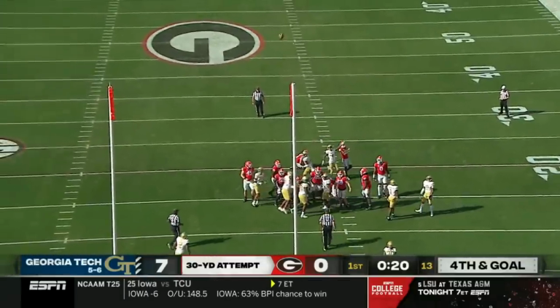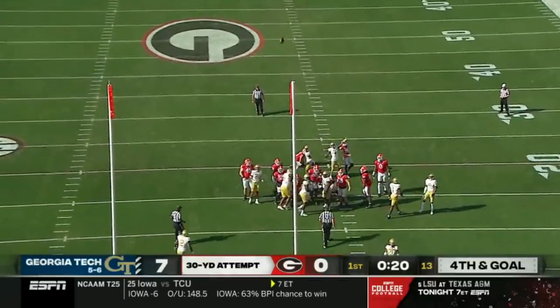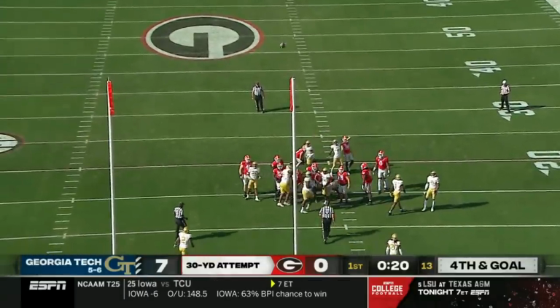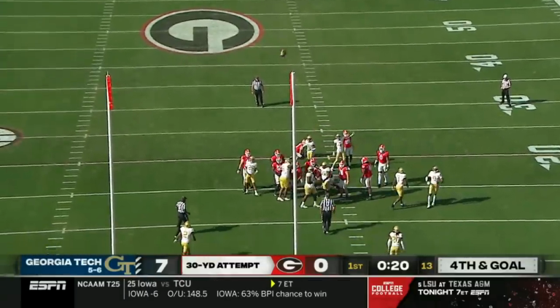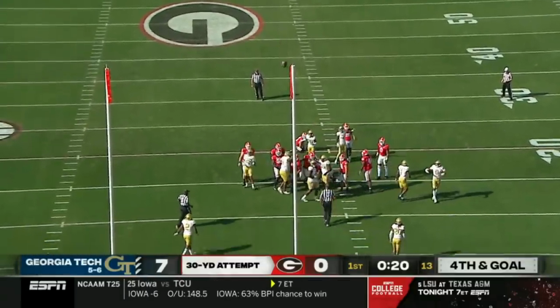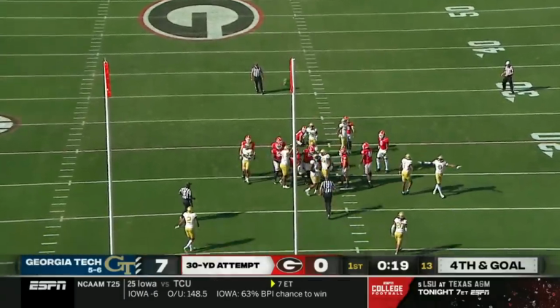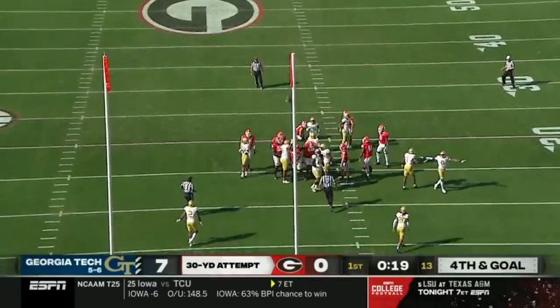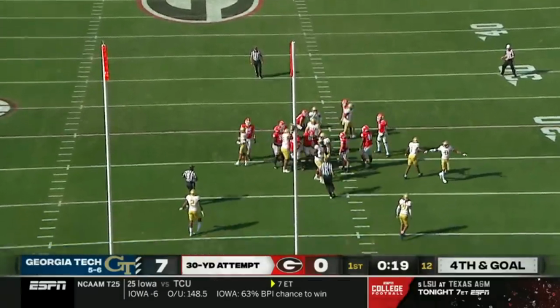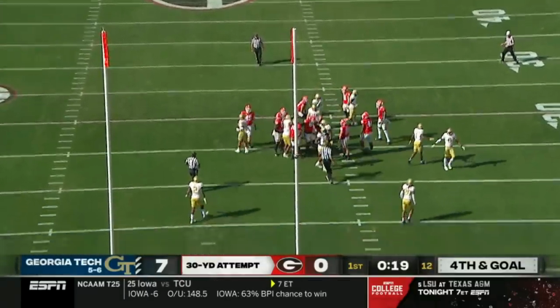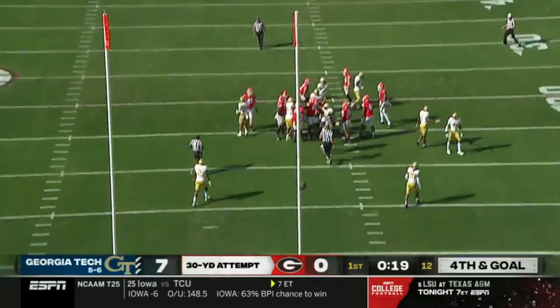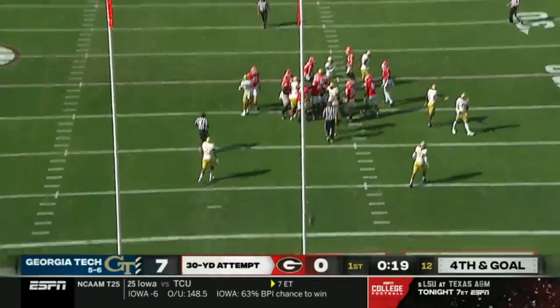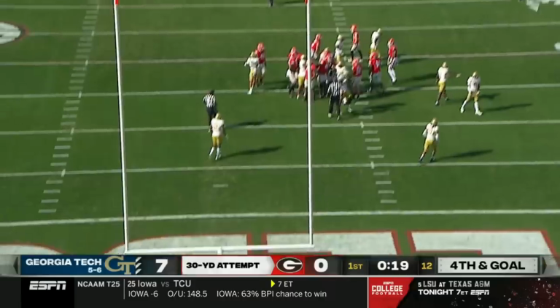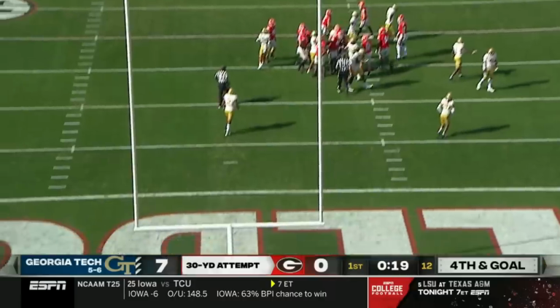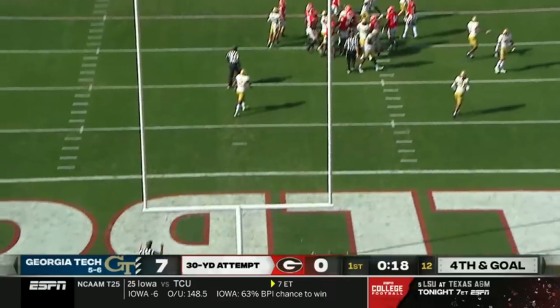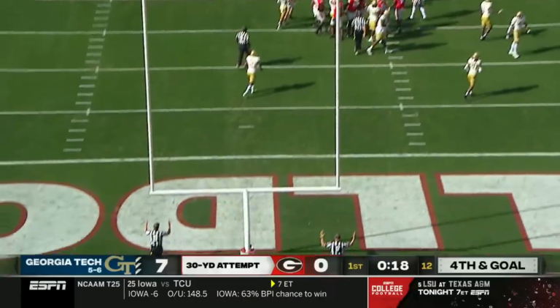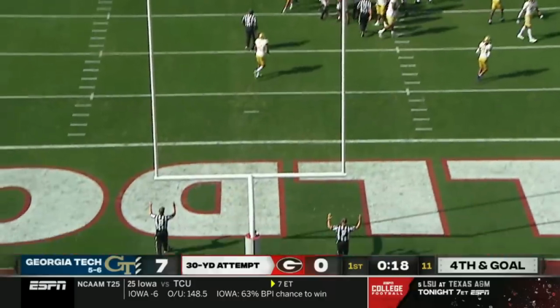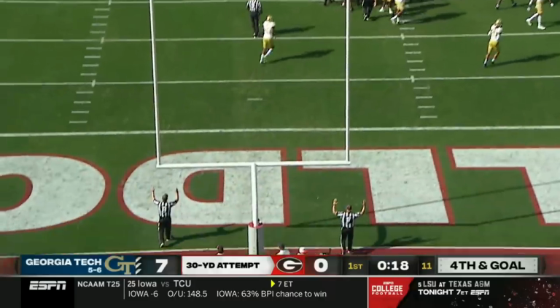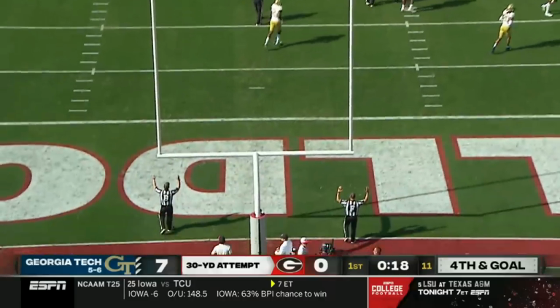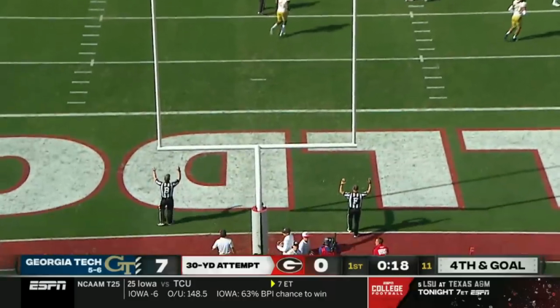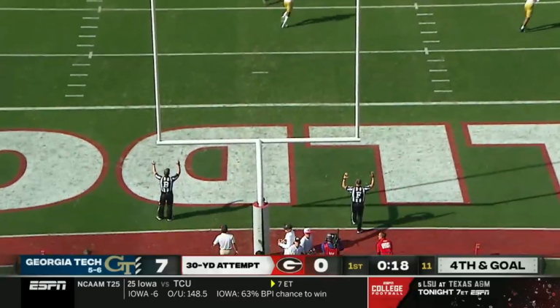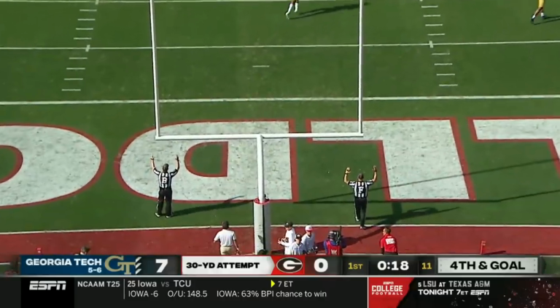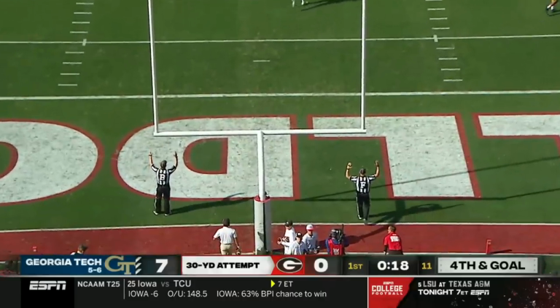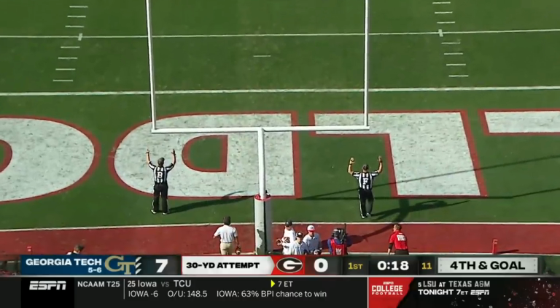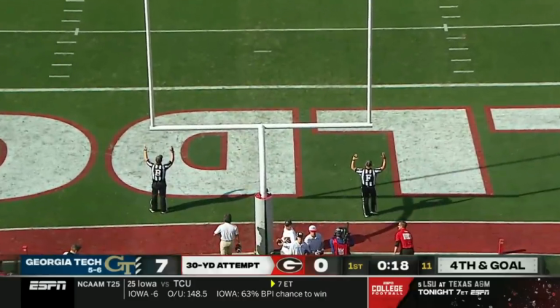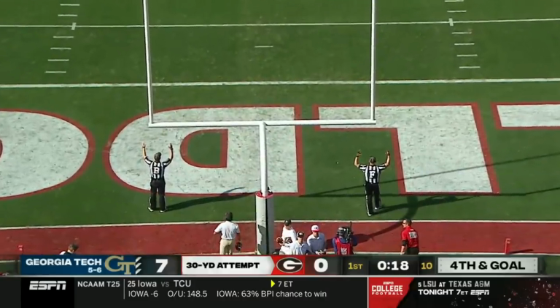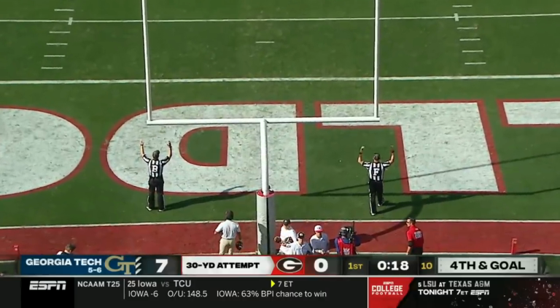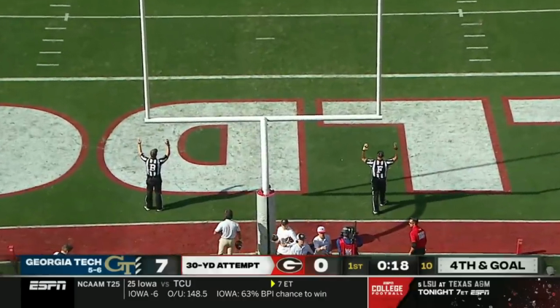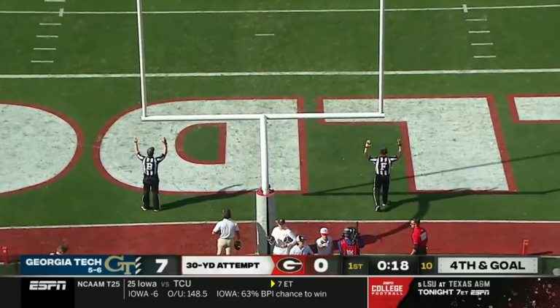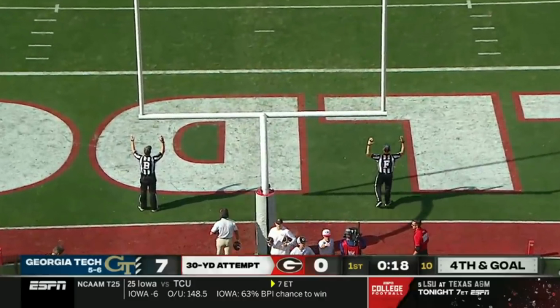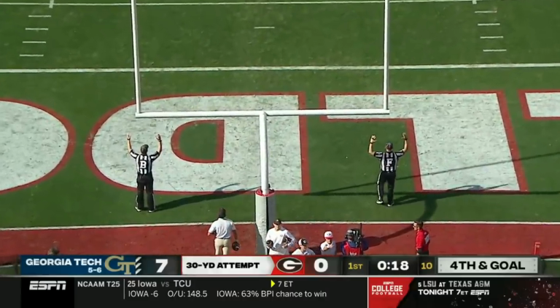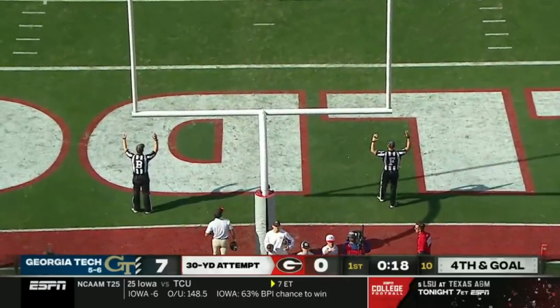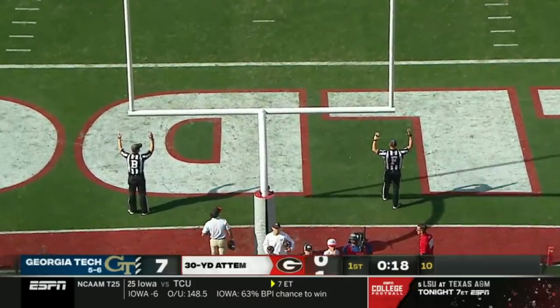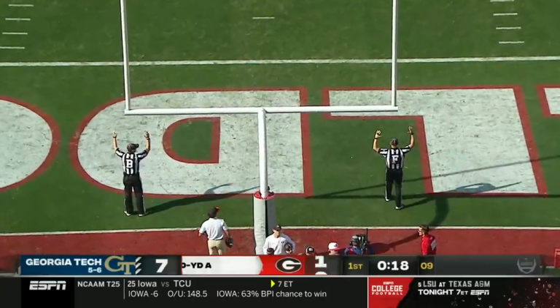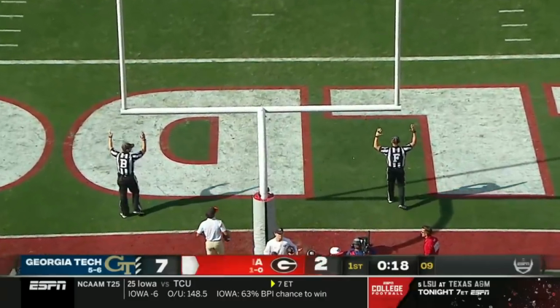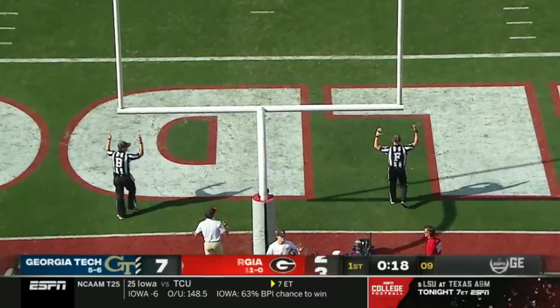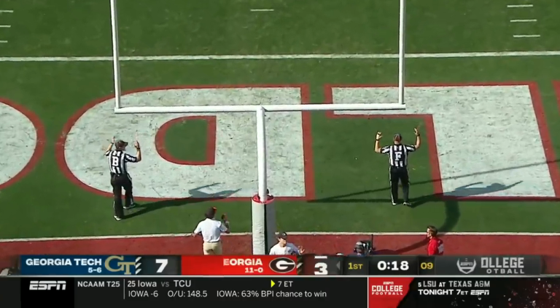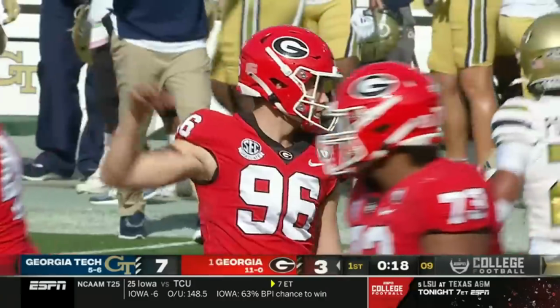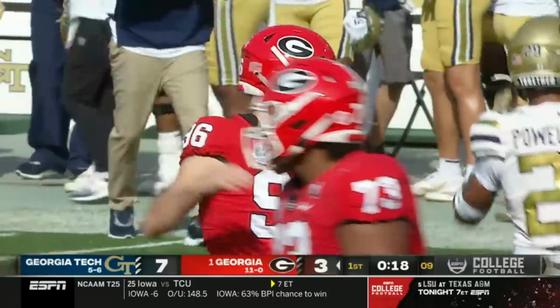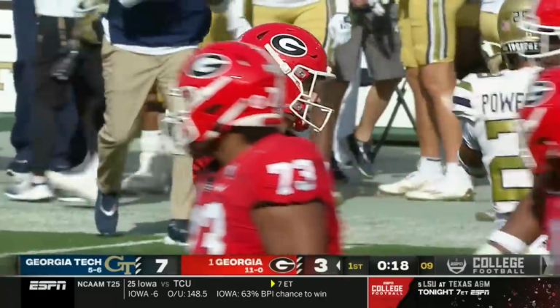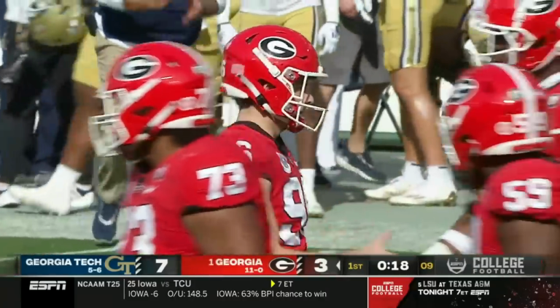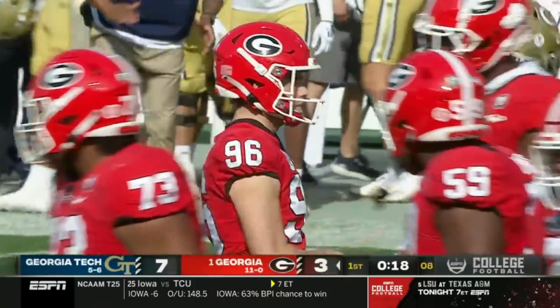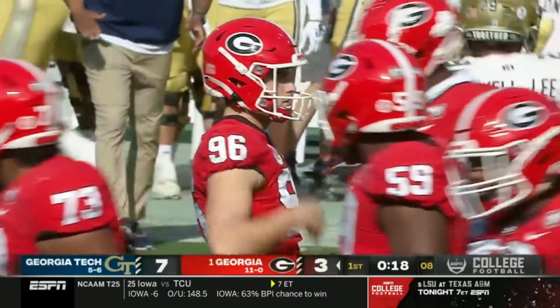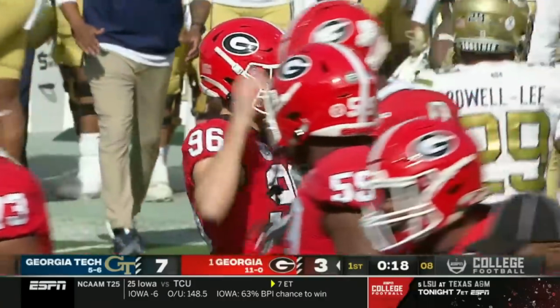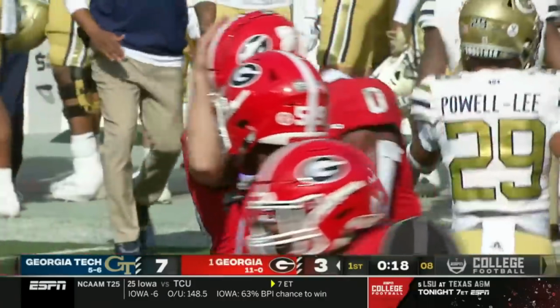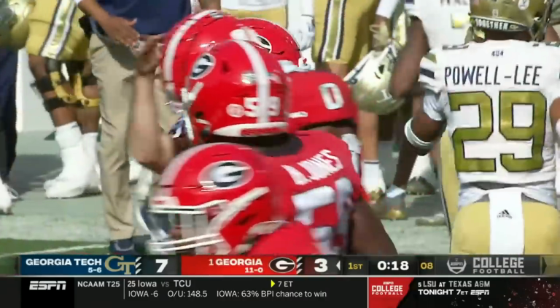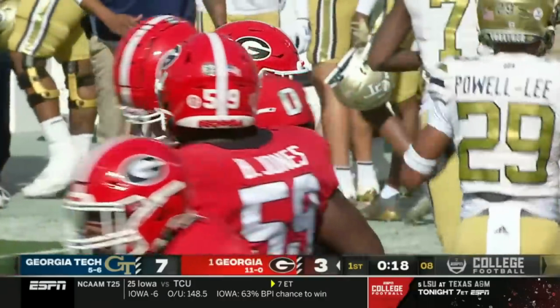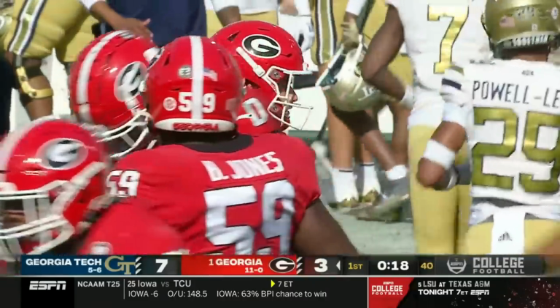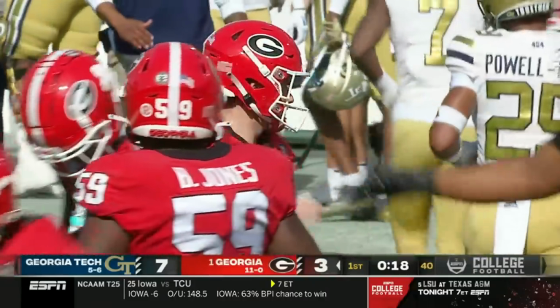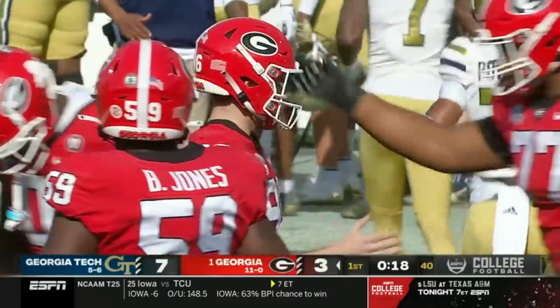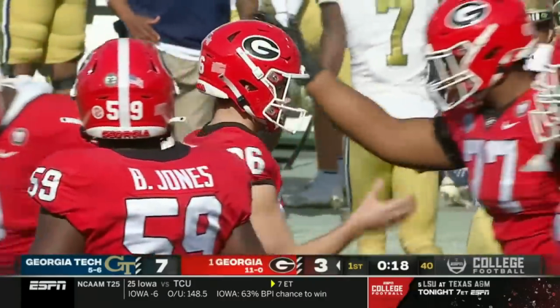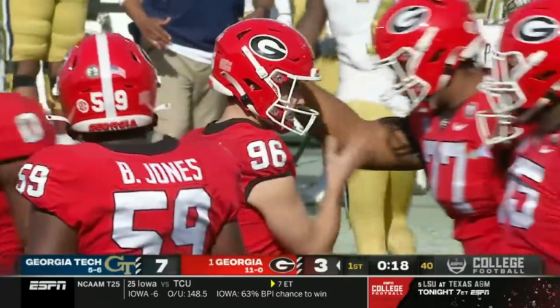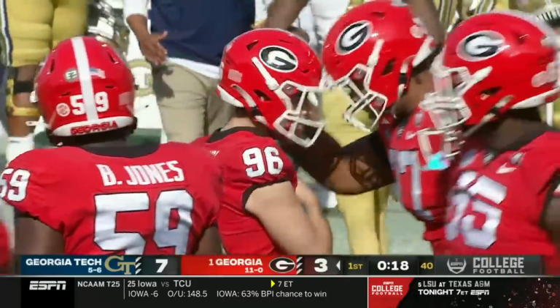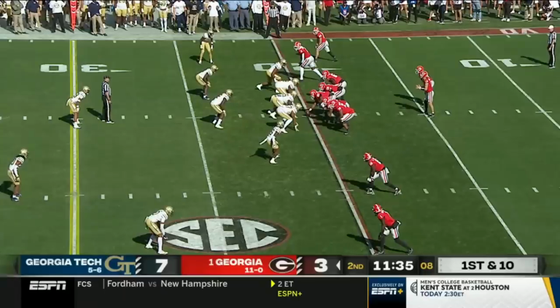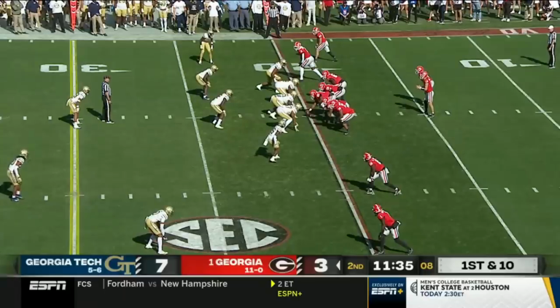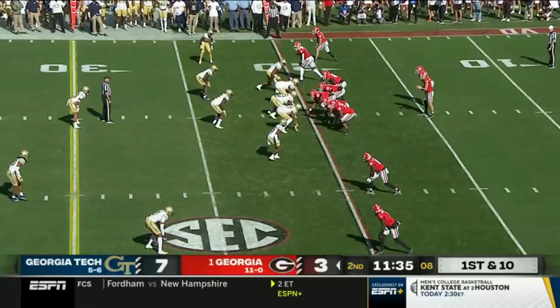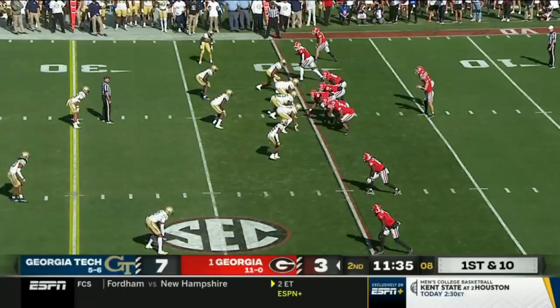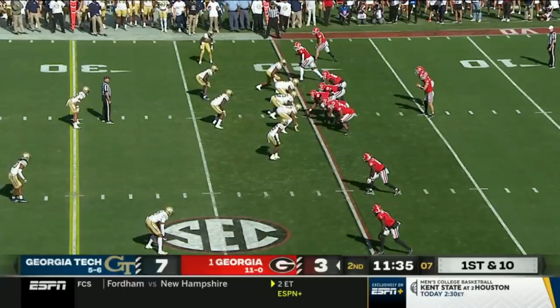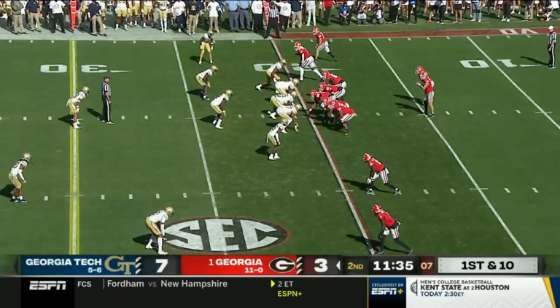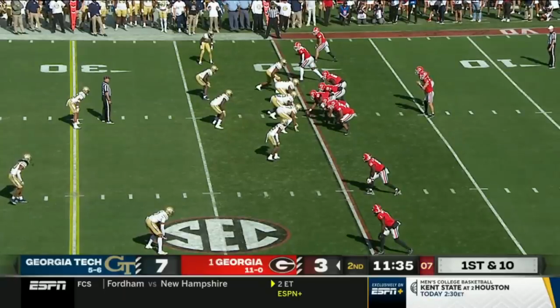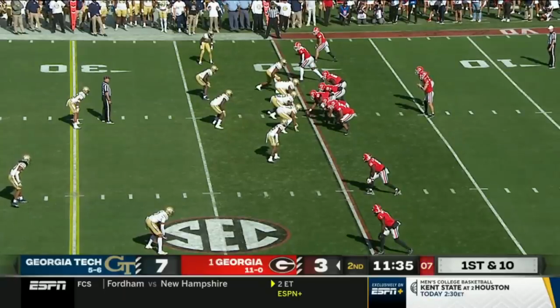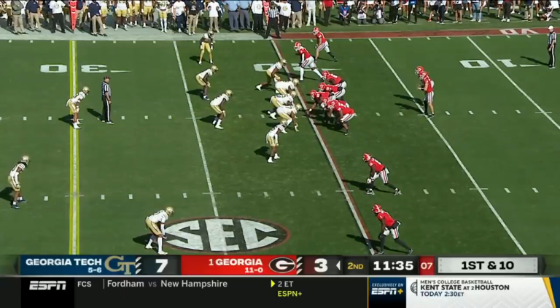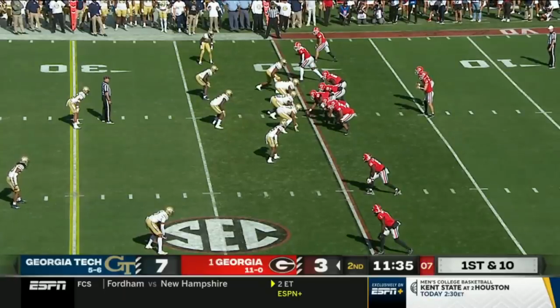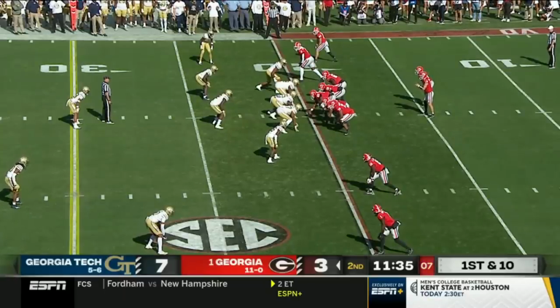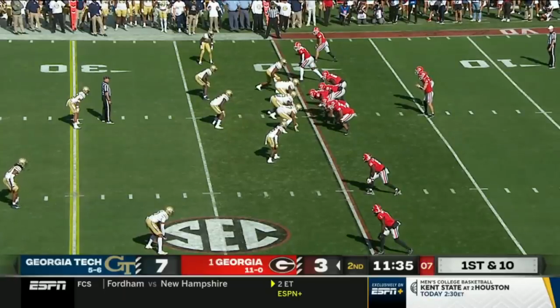He just does squeeze it through, but a red zone stop for the Georgia Tech defense on the Wolverines as well.